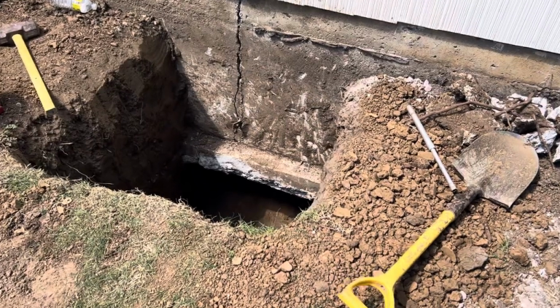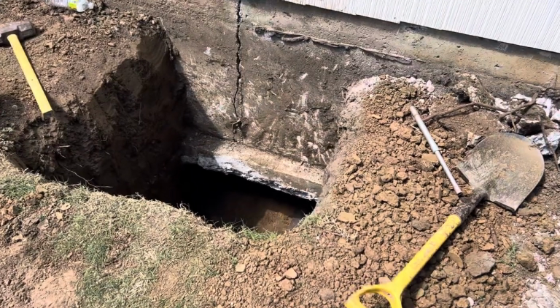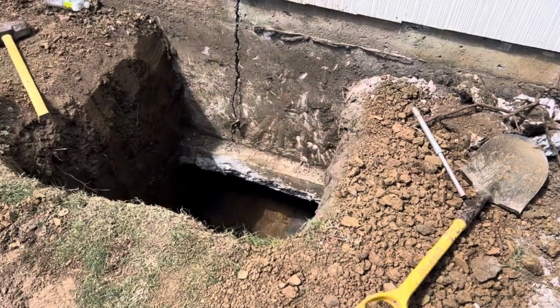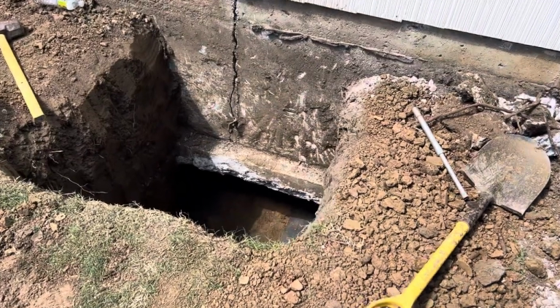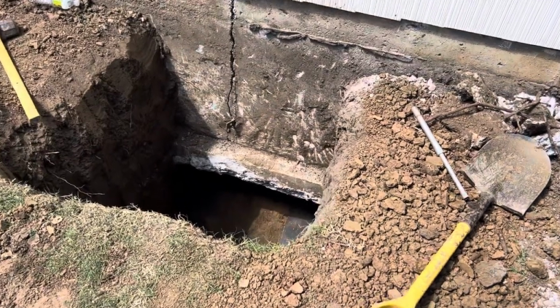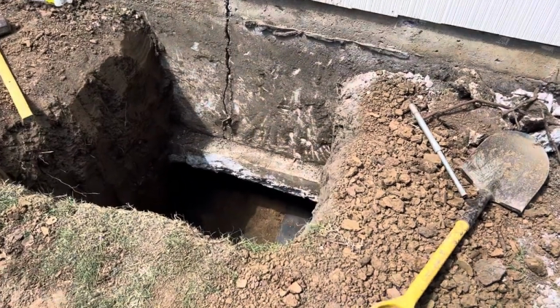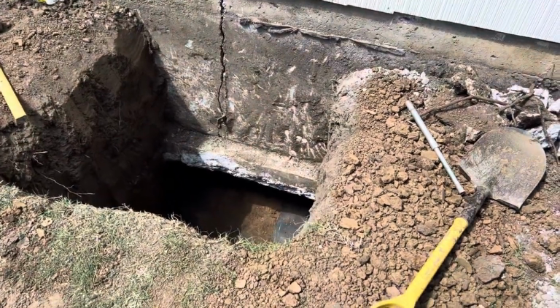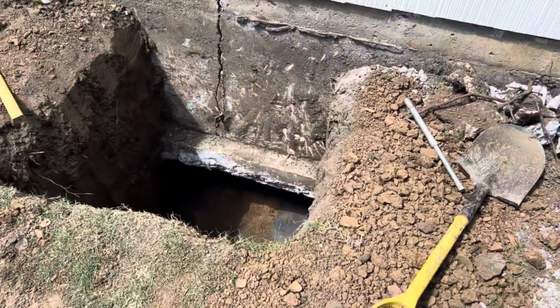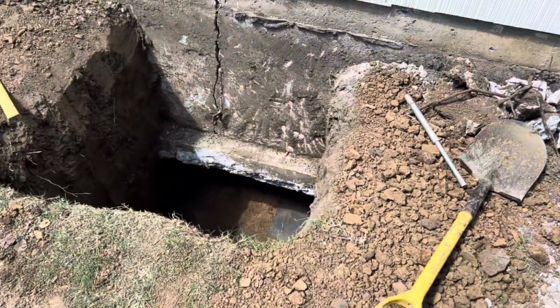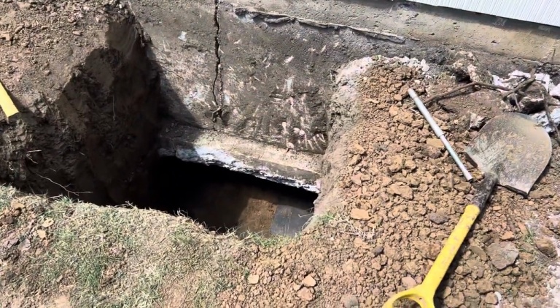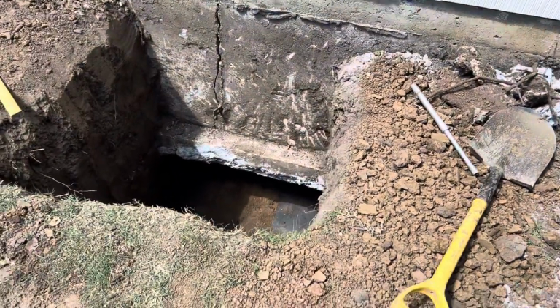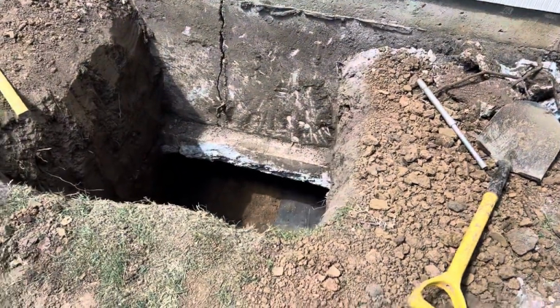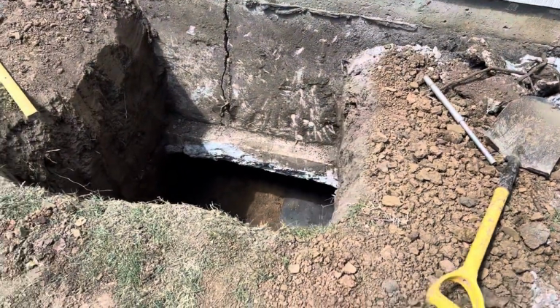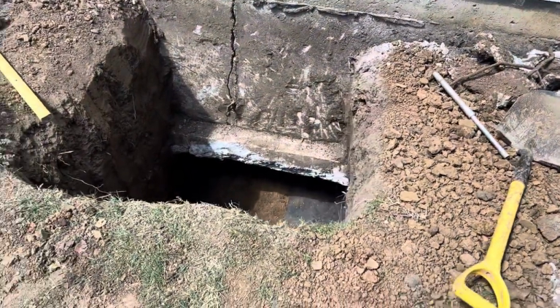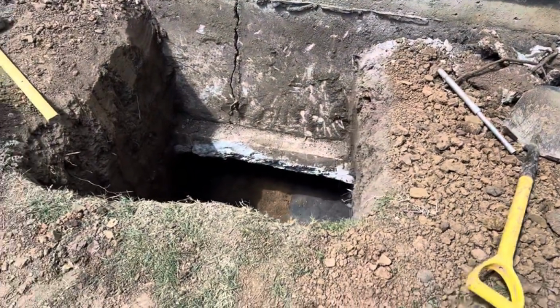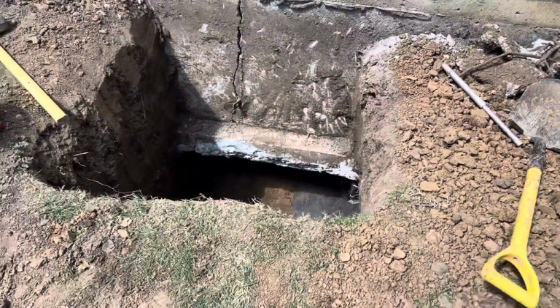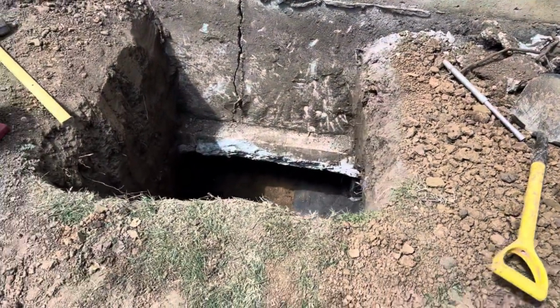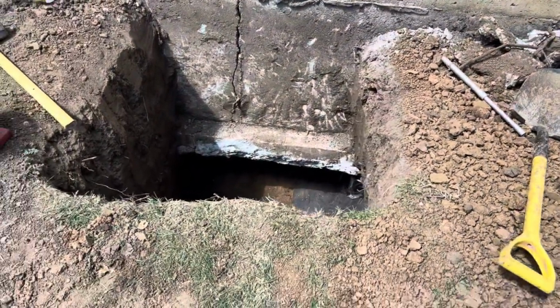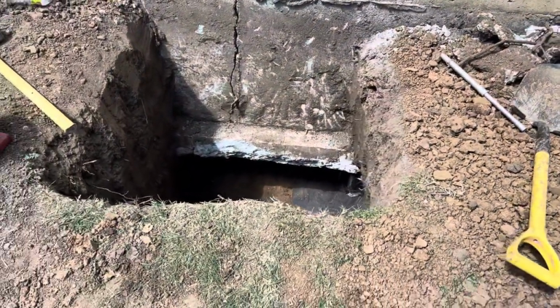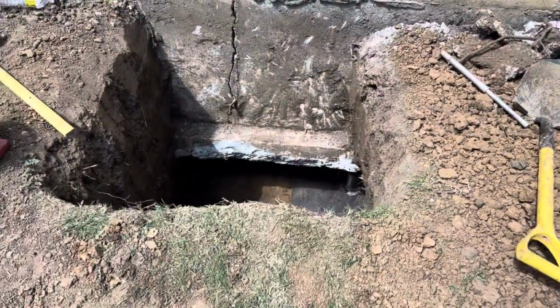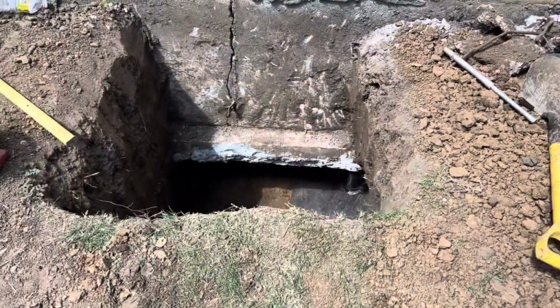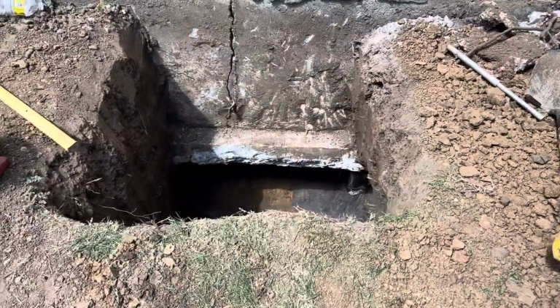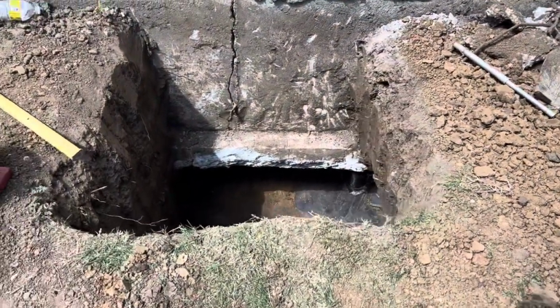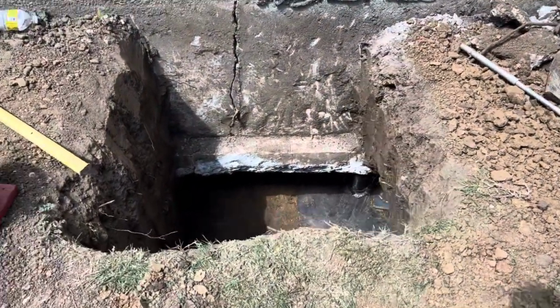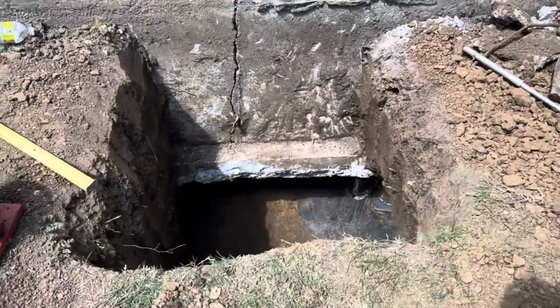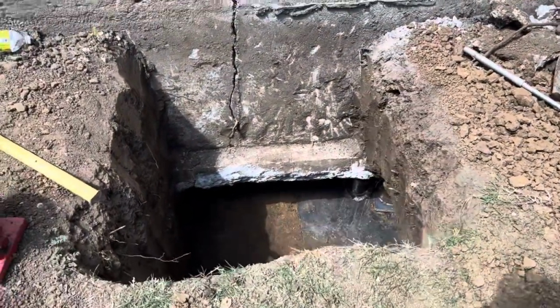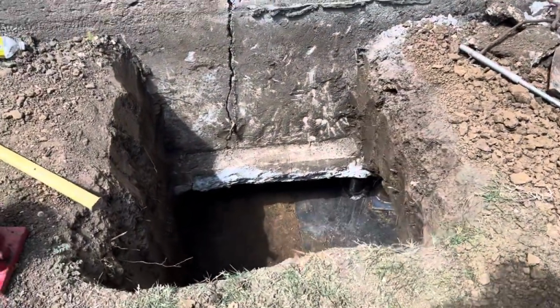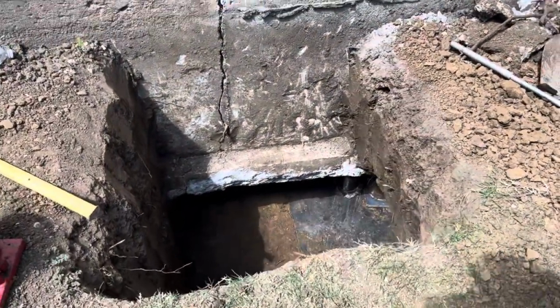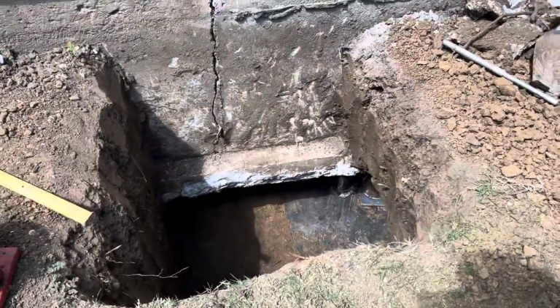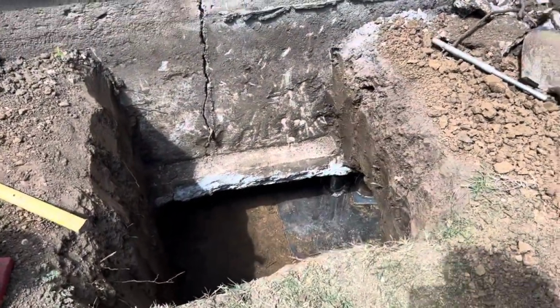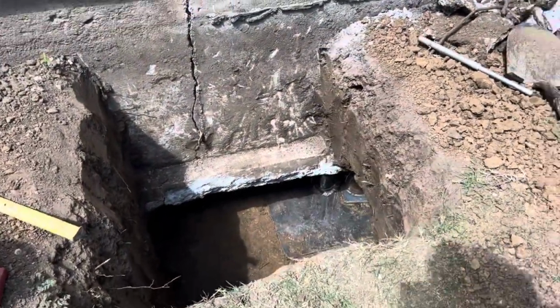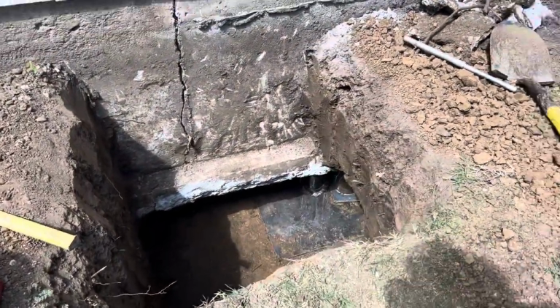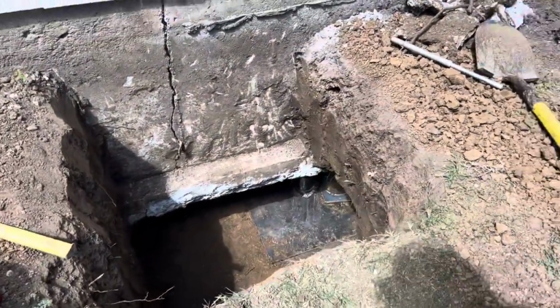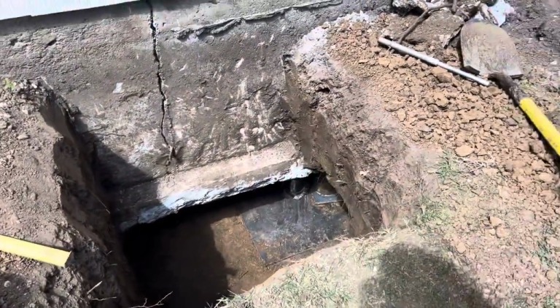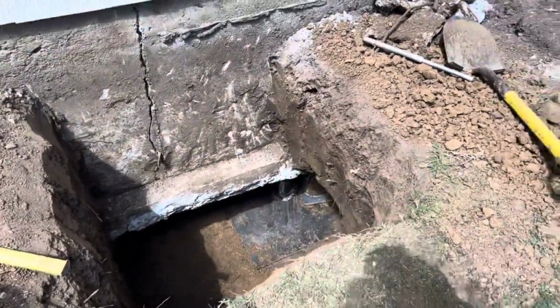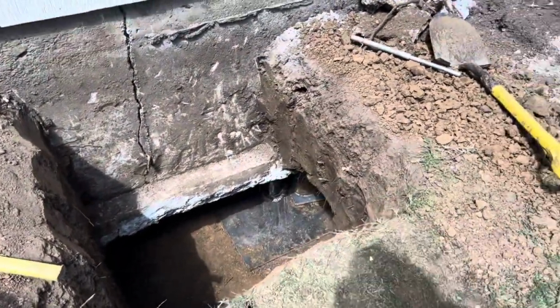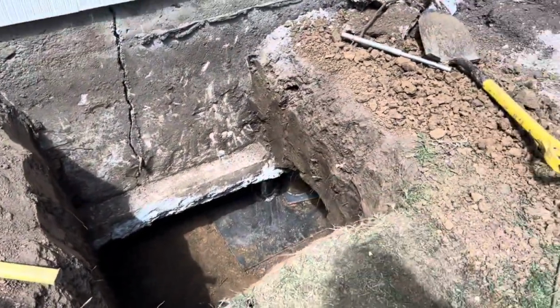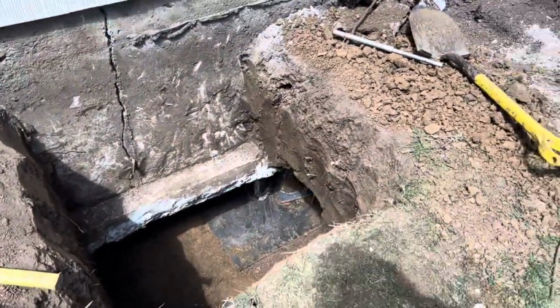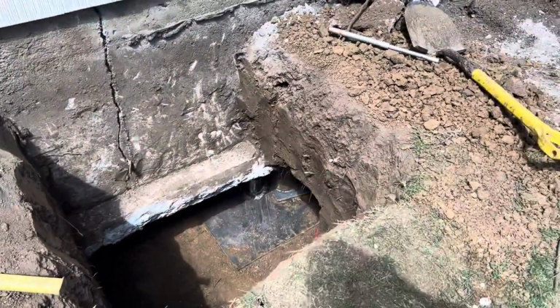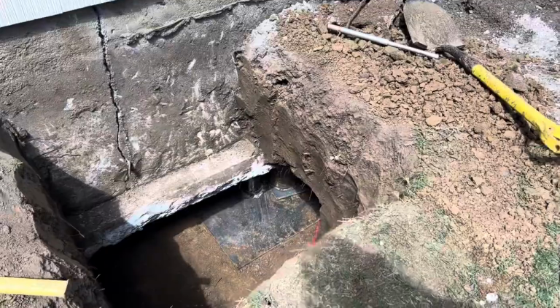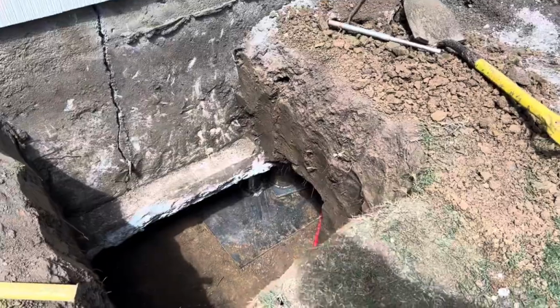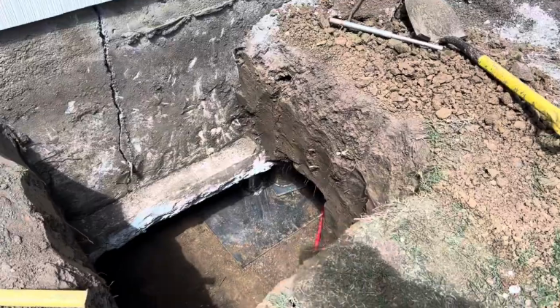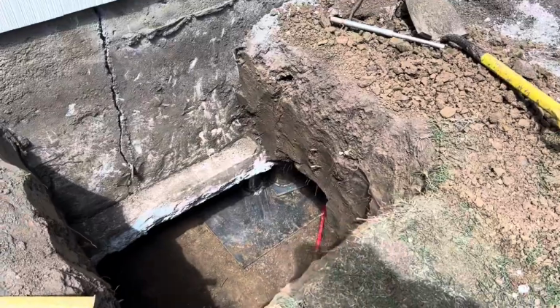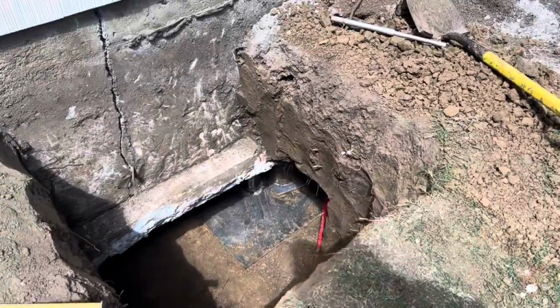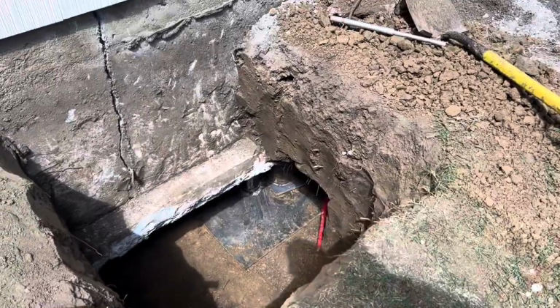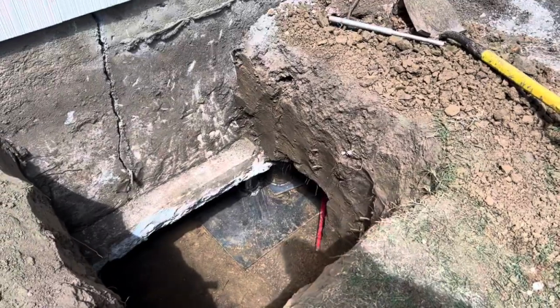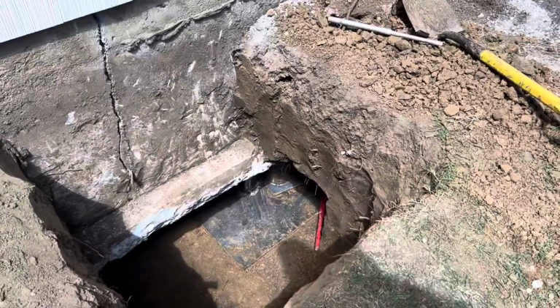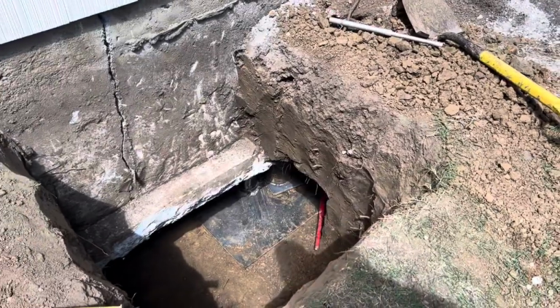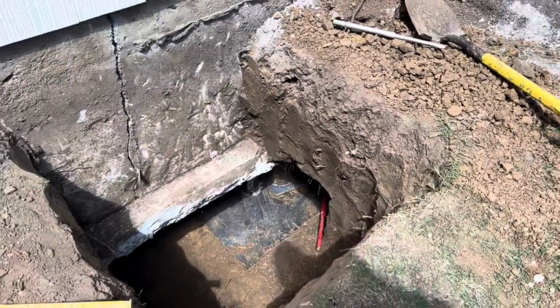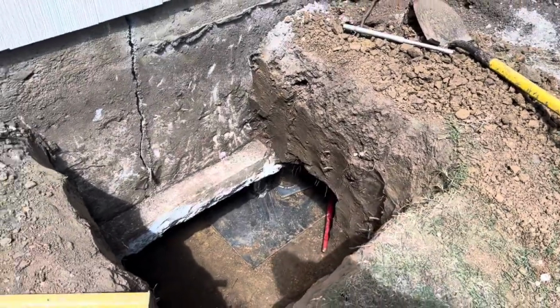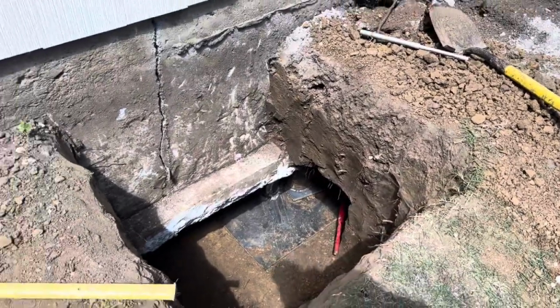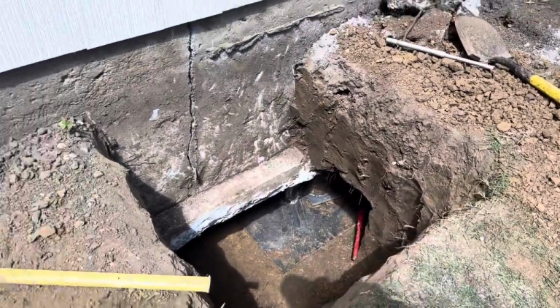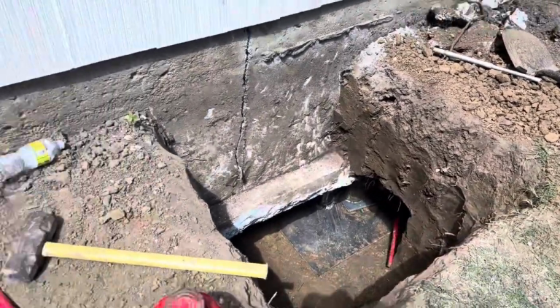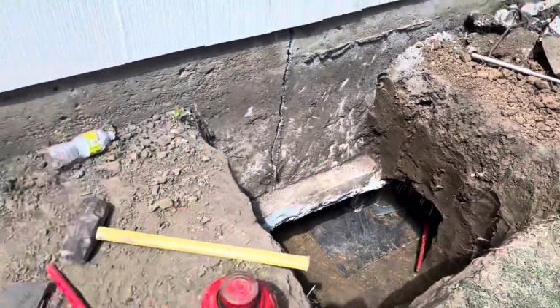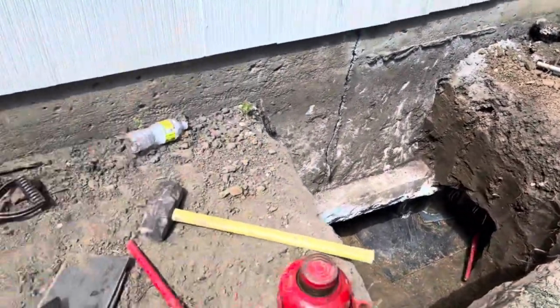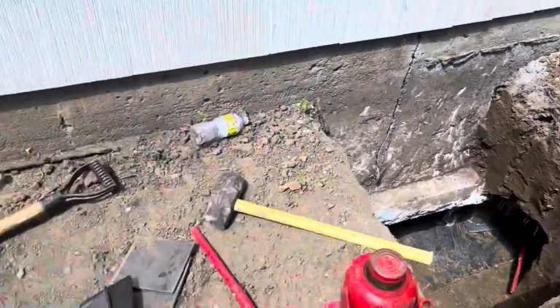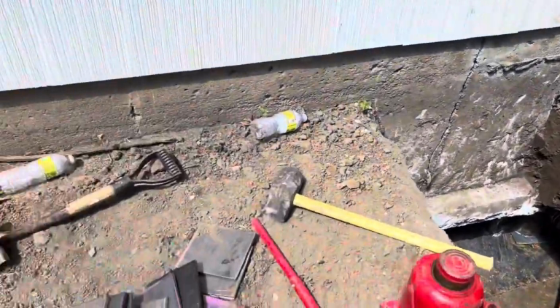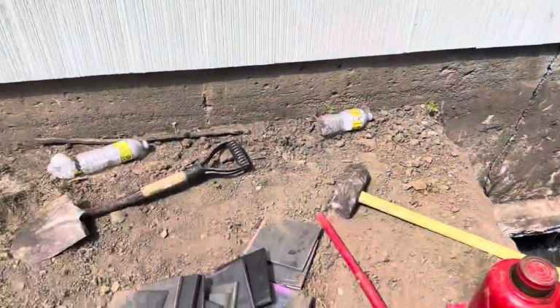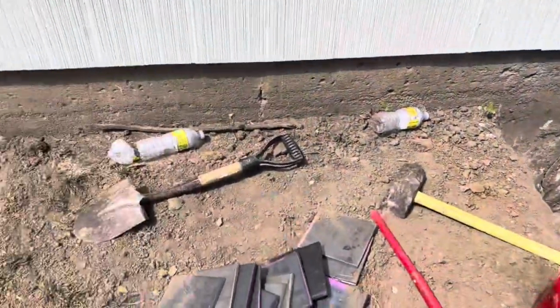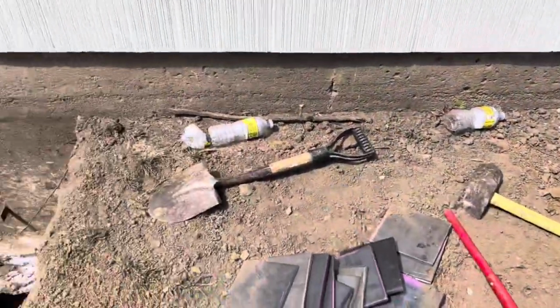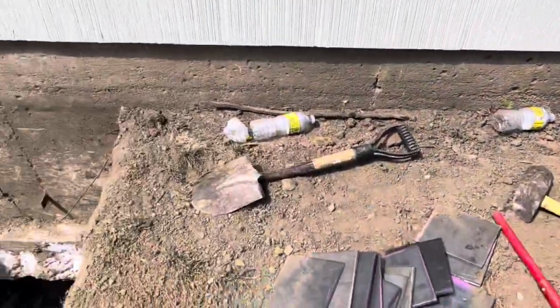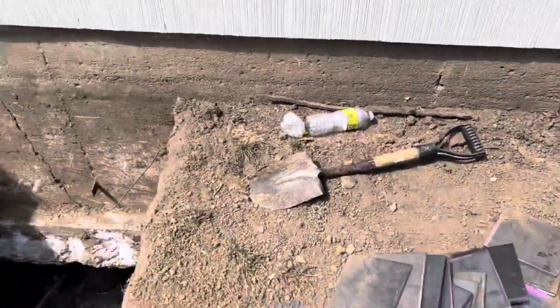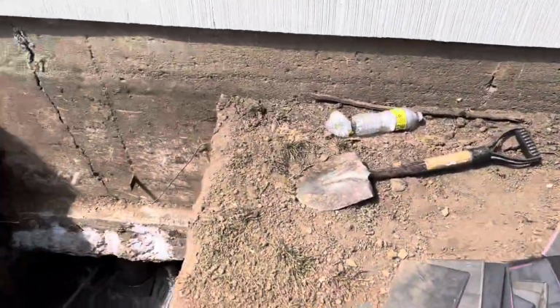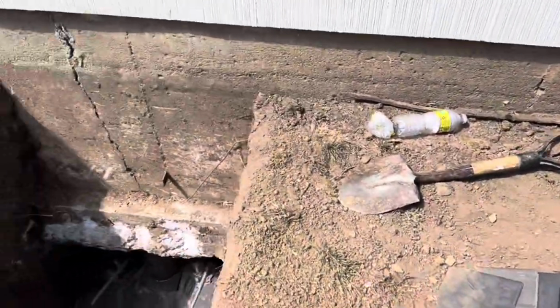Hey everyone, Matt King with the King Piers team, back out here with another video showcase of the nation's very best engineering sound foundation repair.